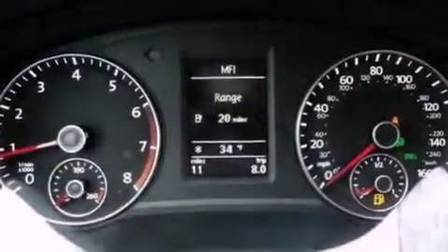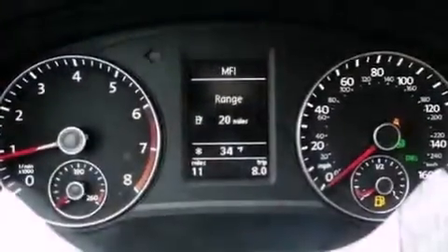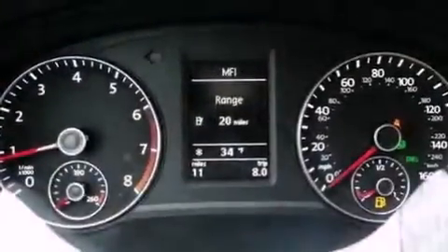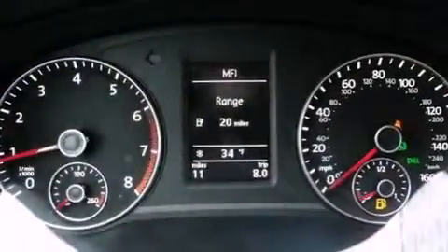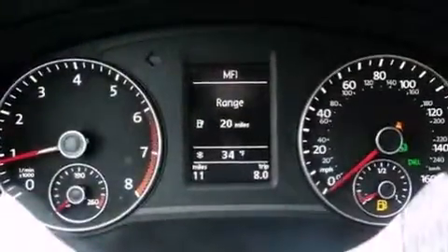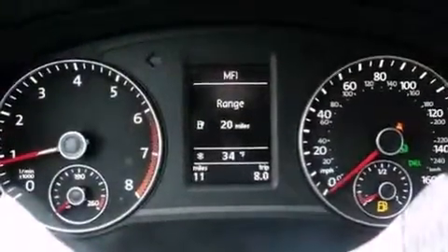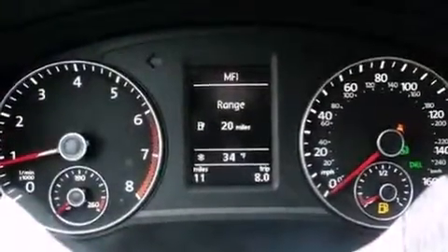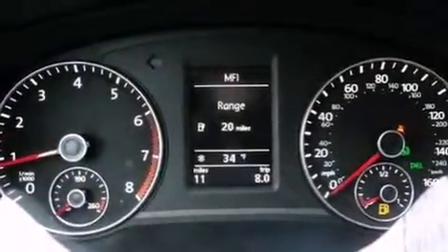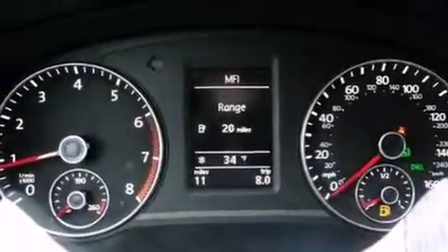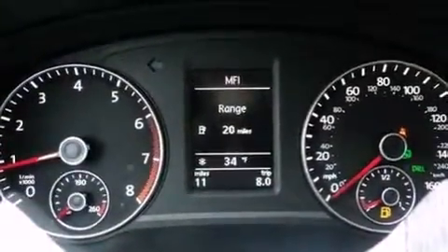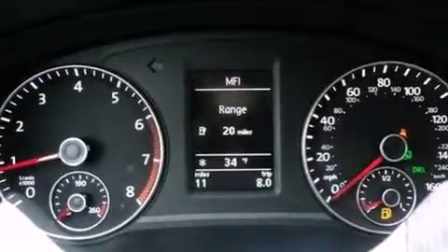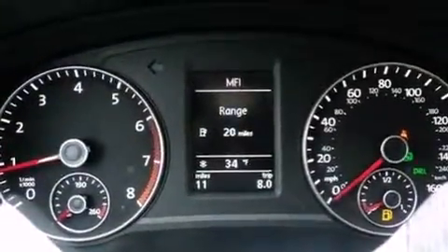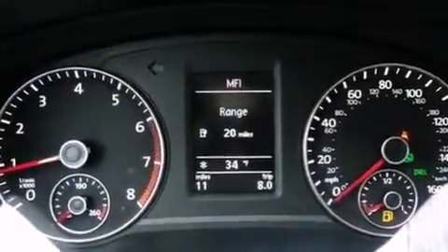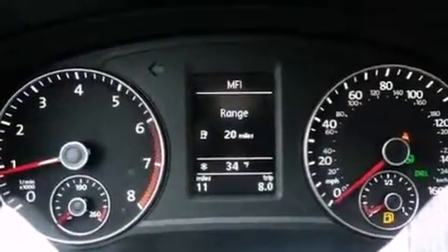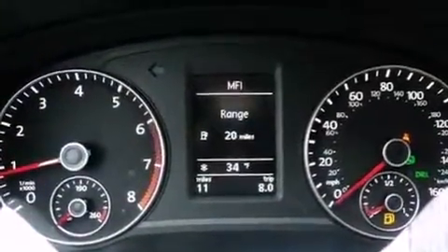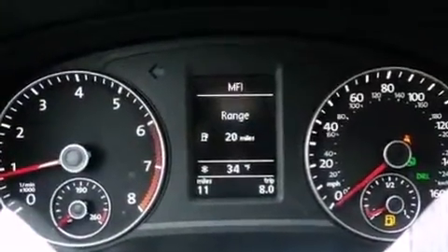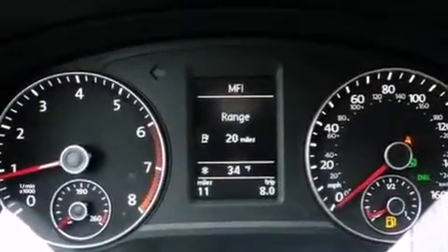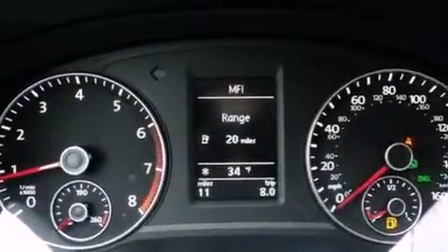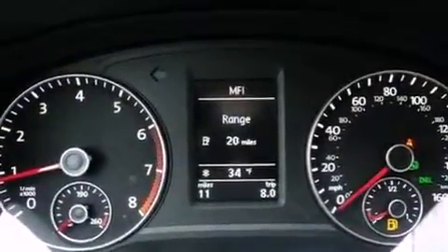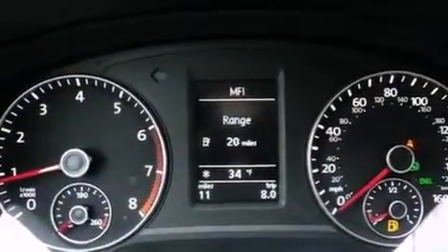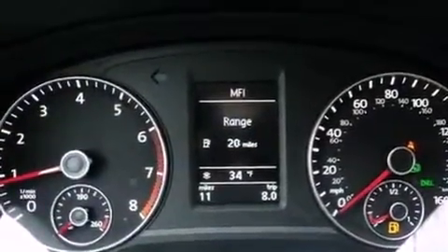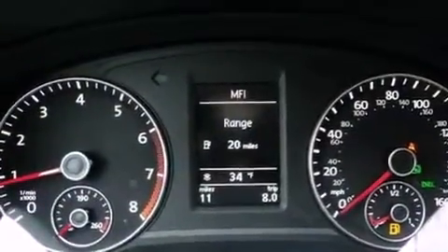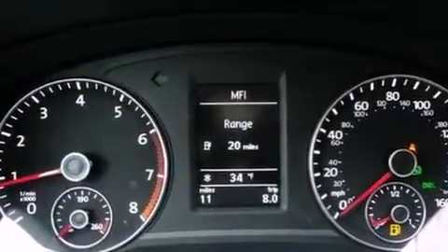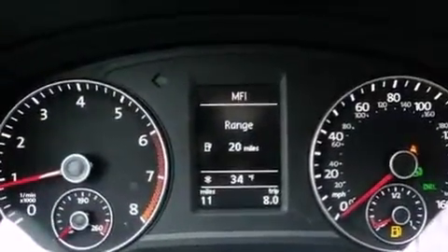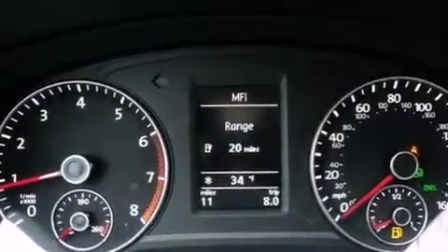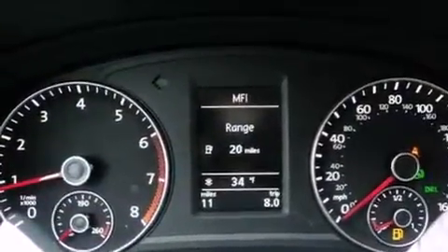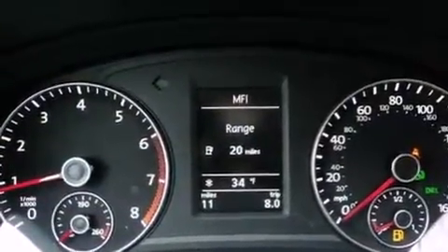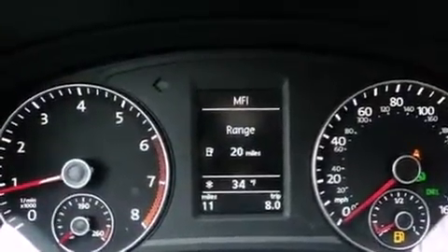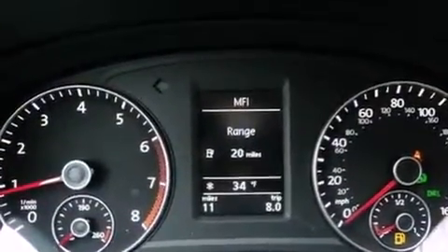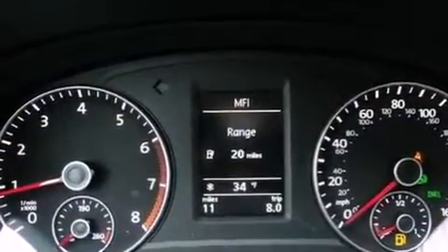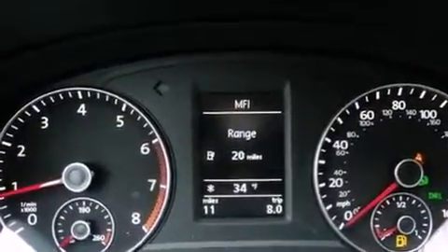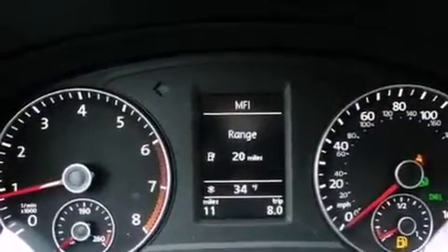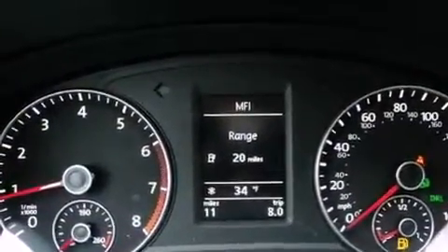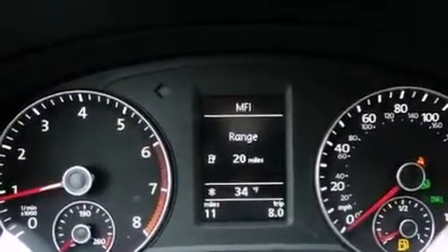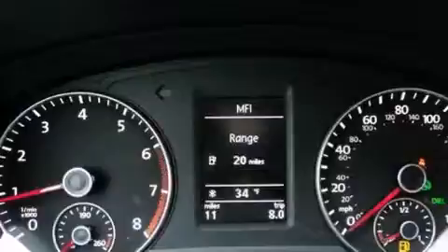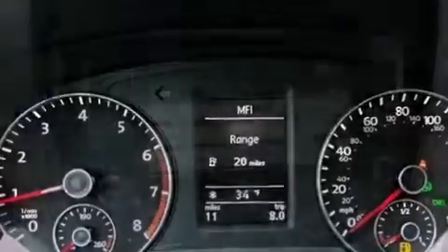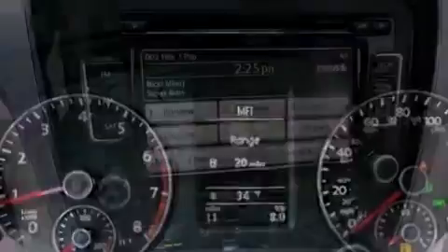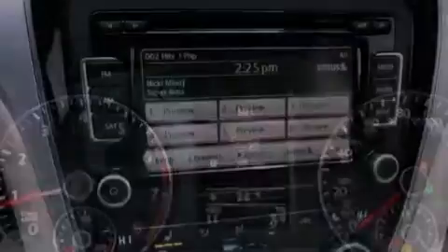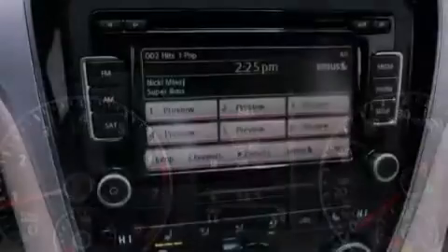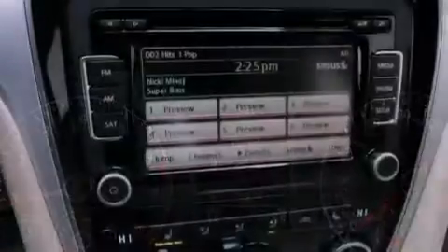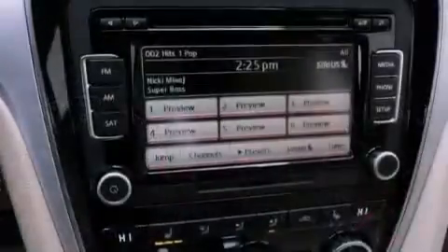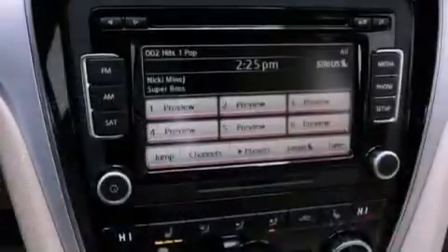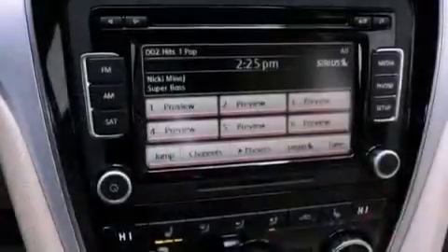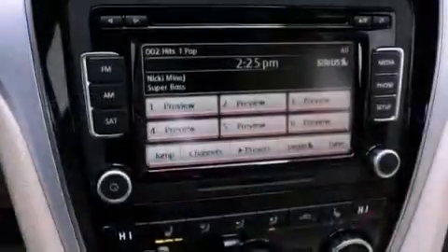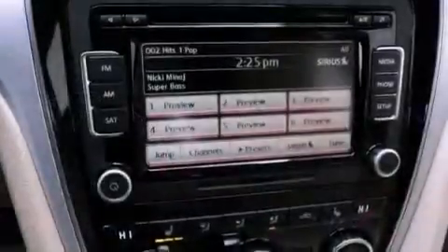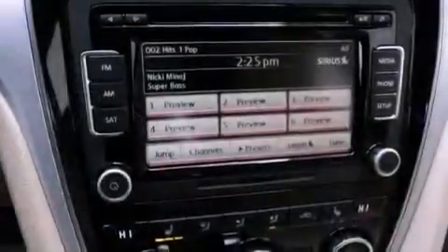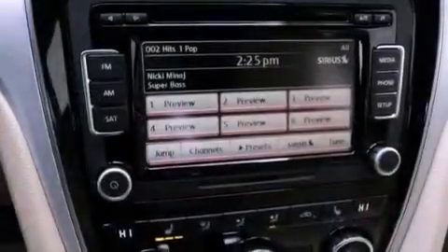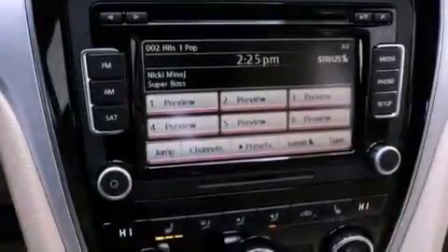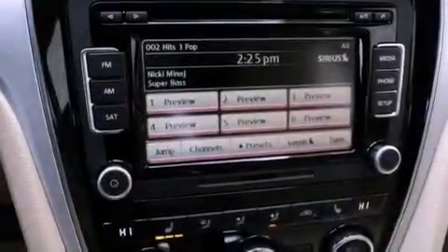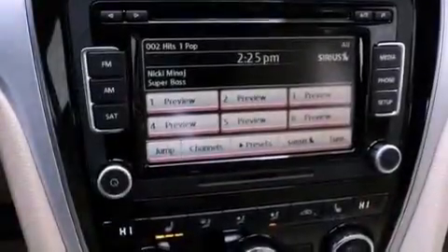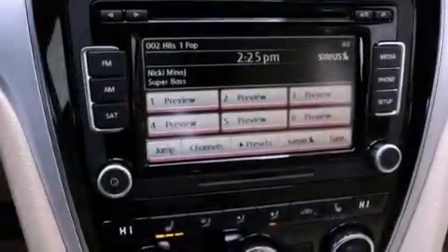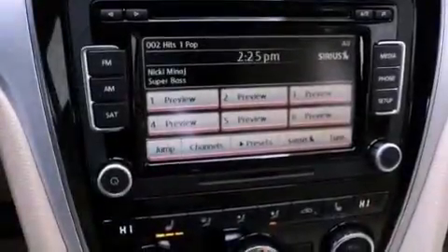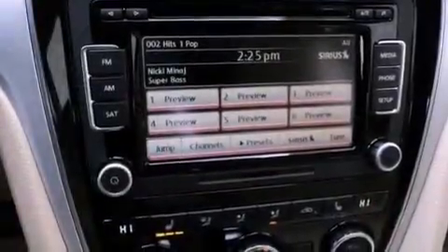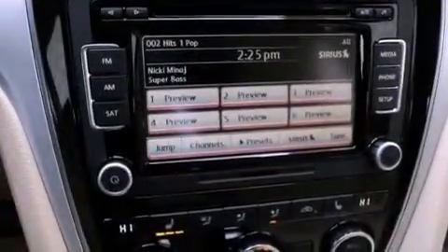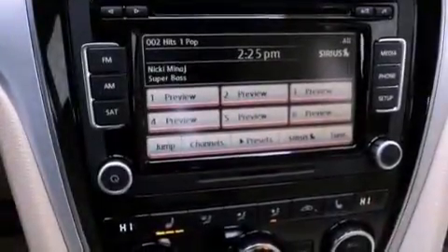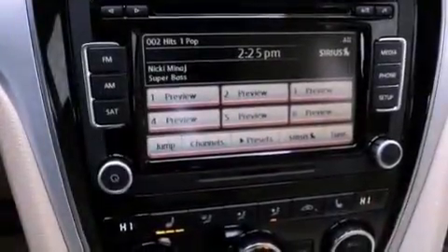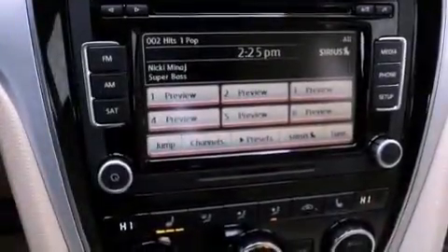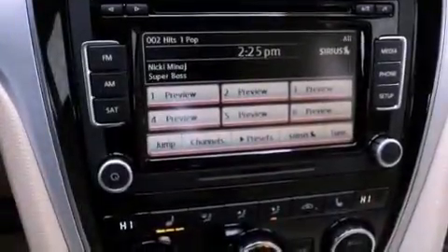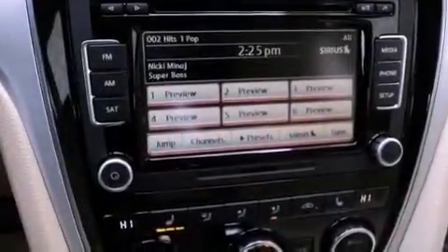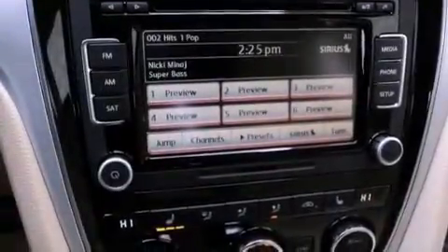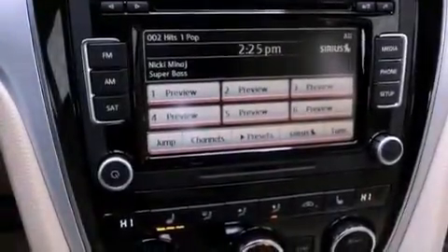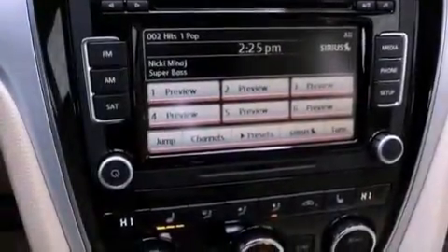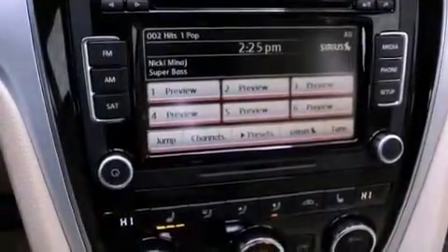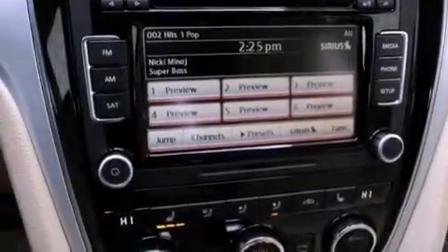Additional features include a traction control system, an anti-lock braking system, an auto-dimming rearview mirror, and folding rear seats.